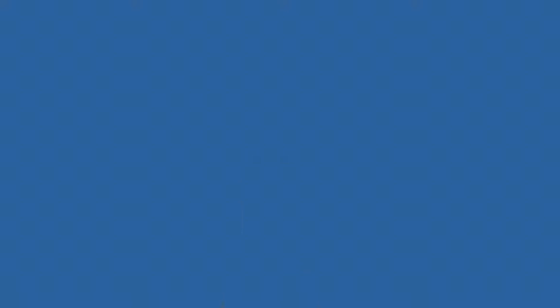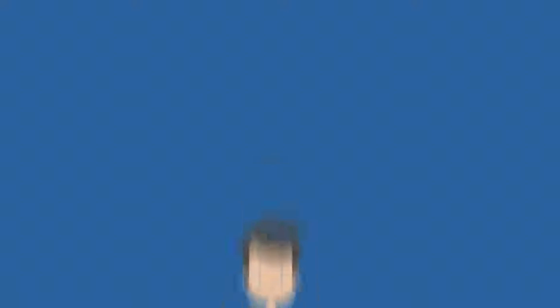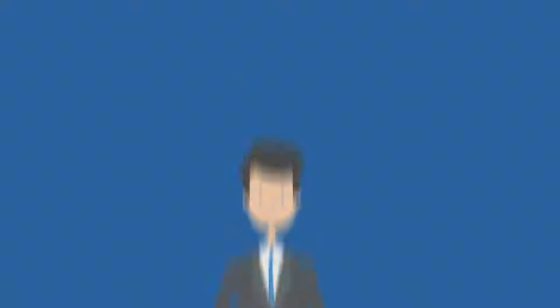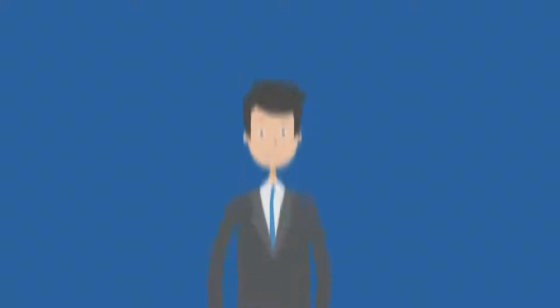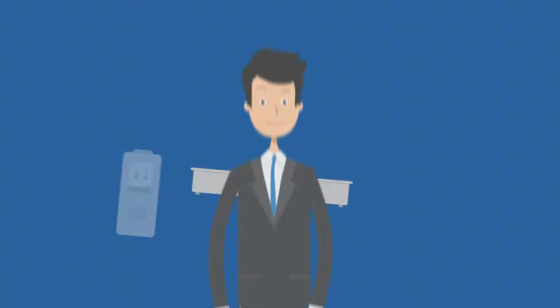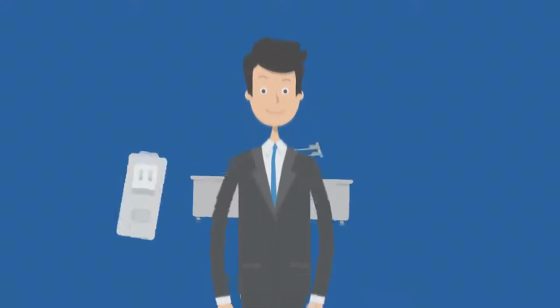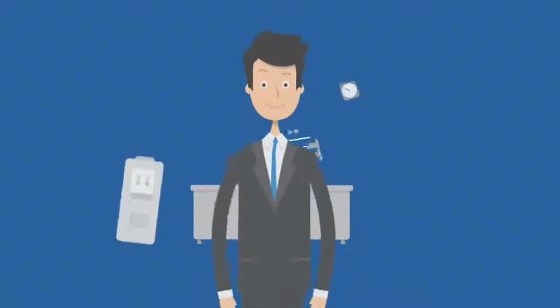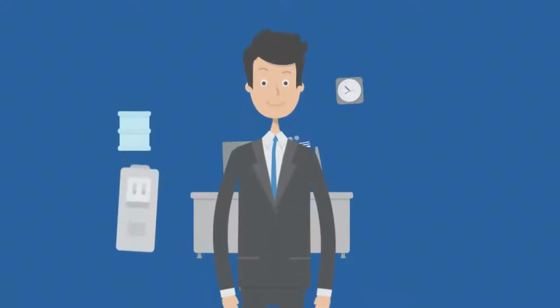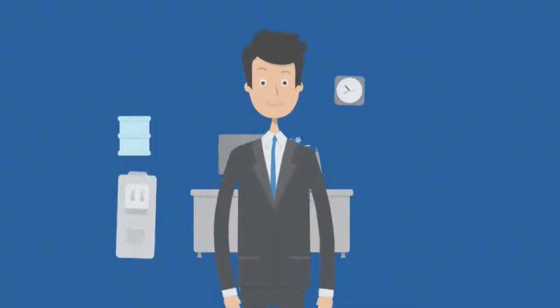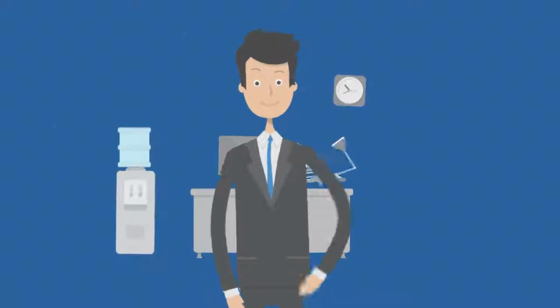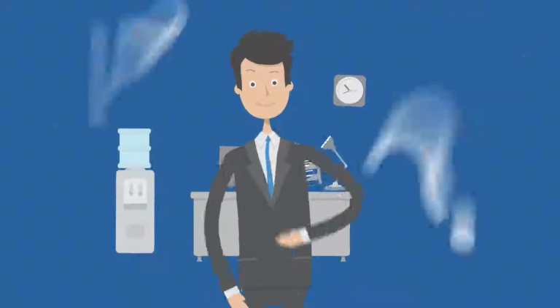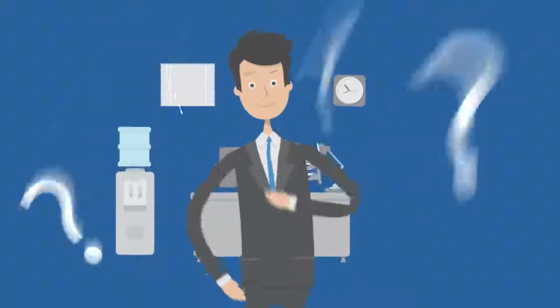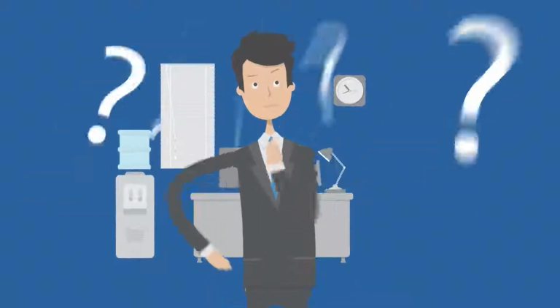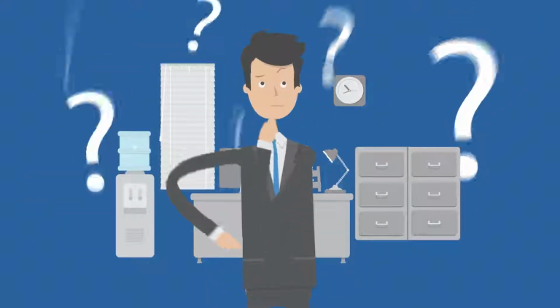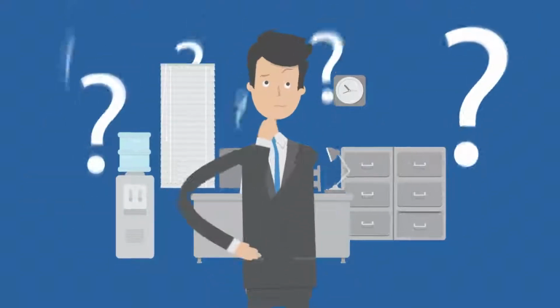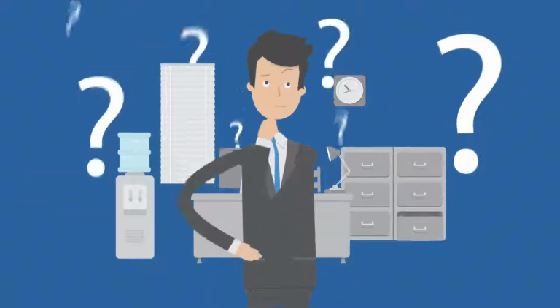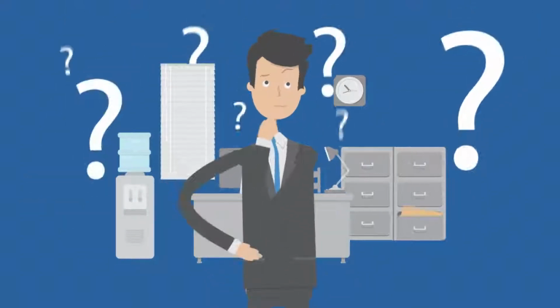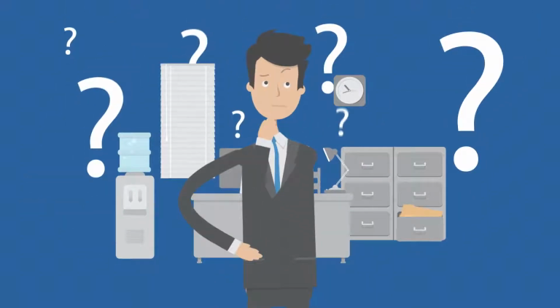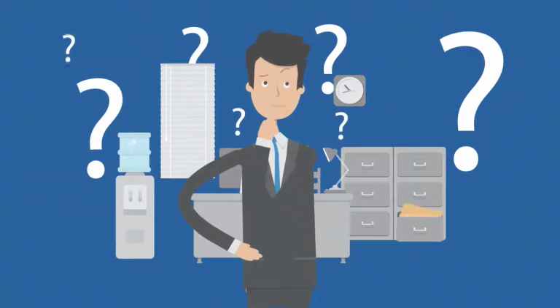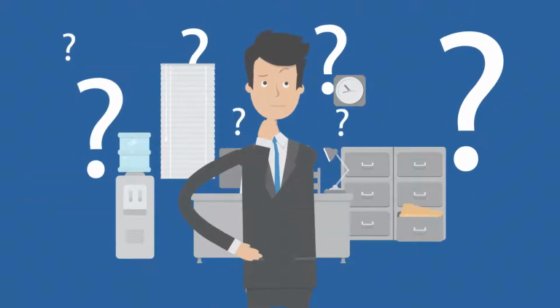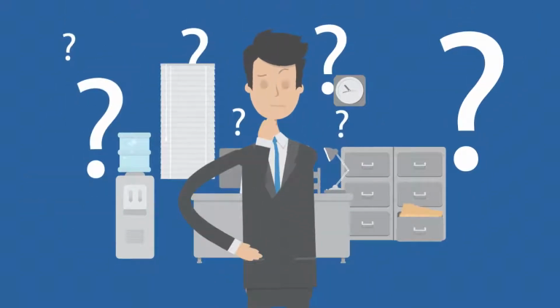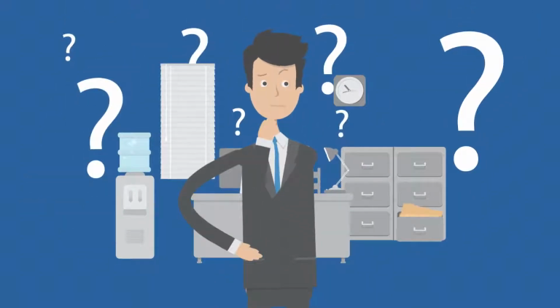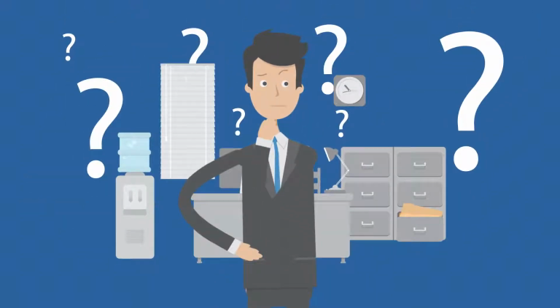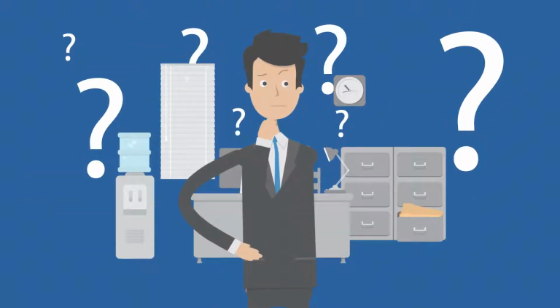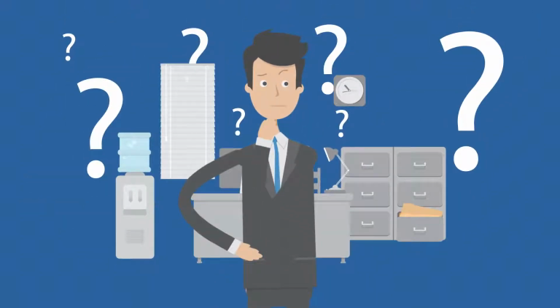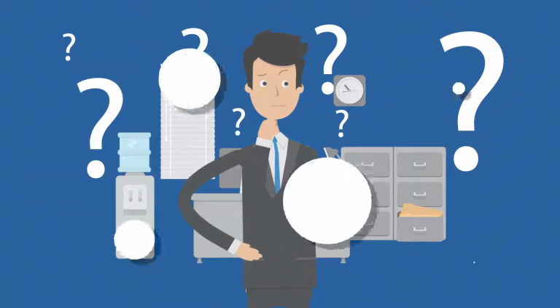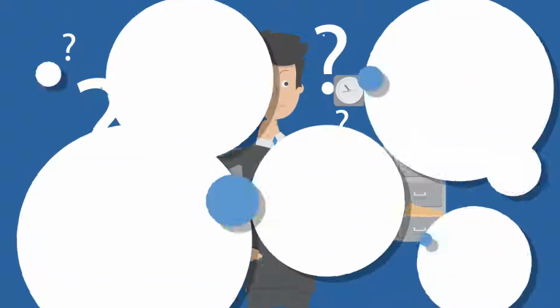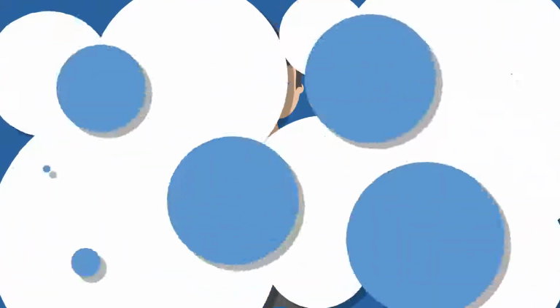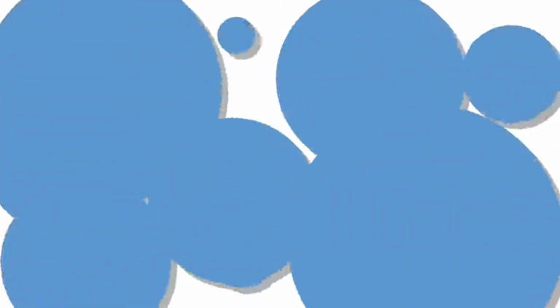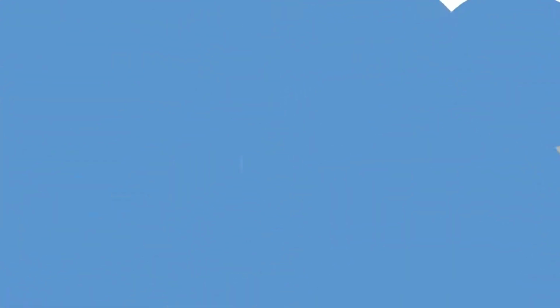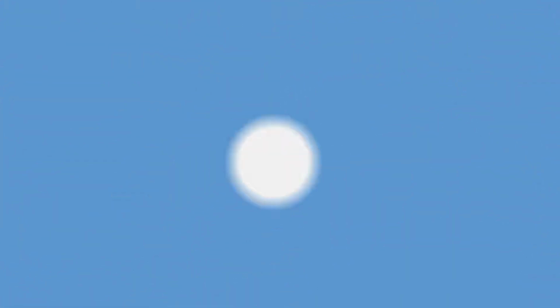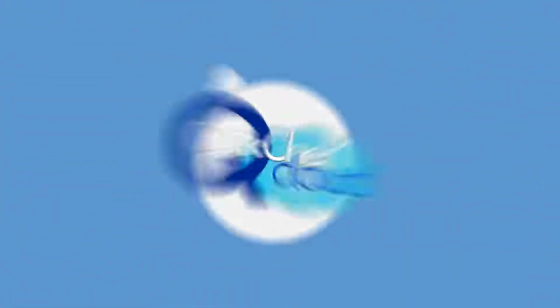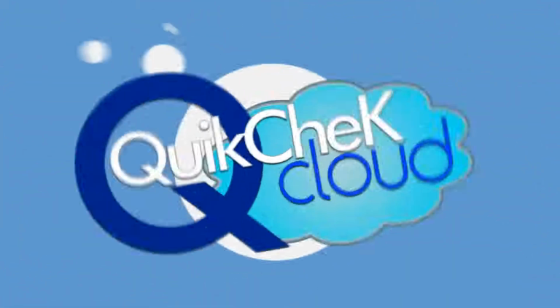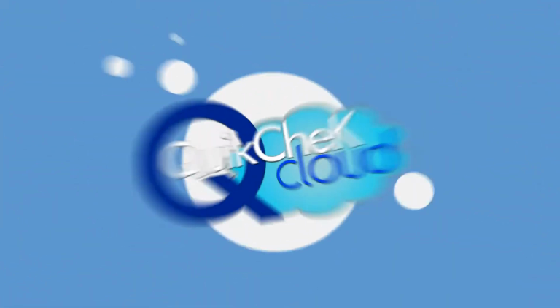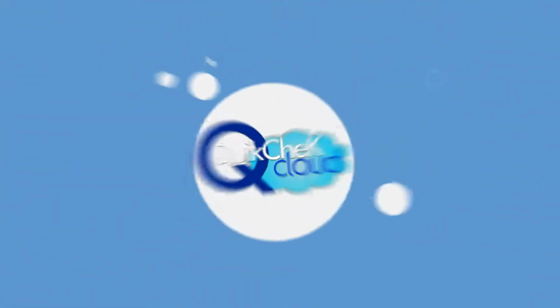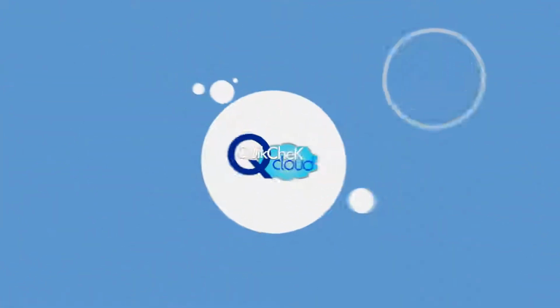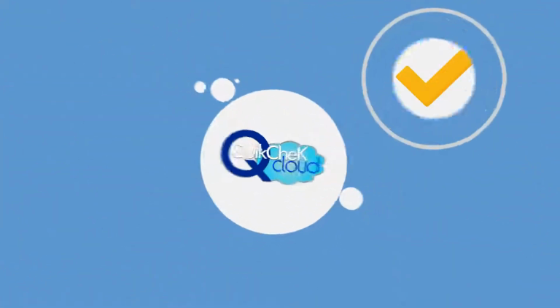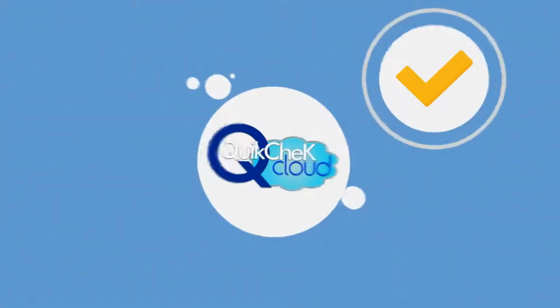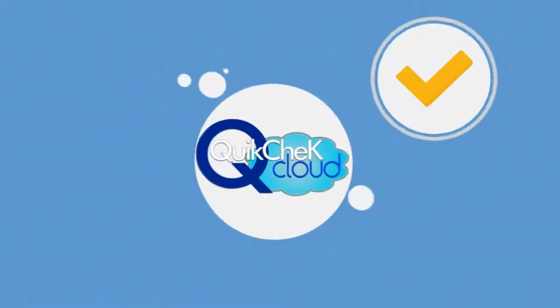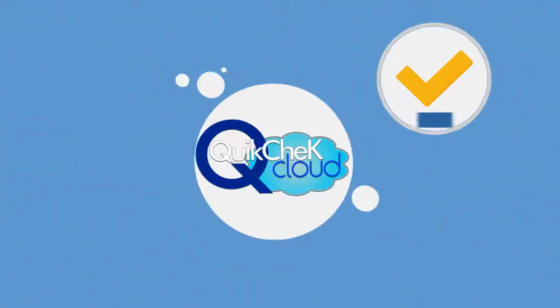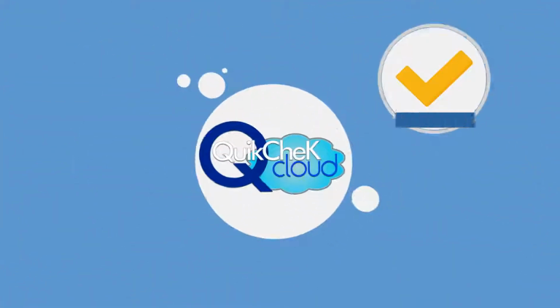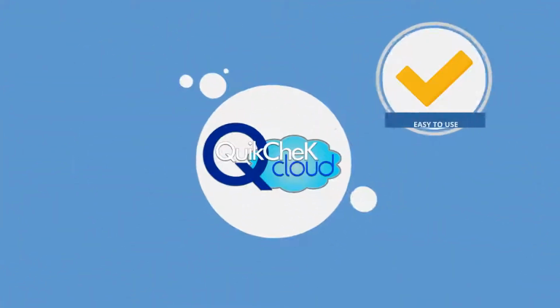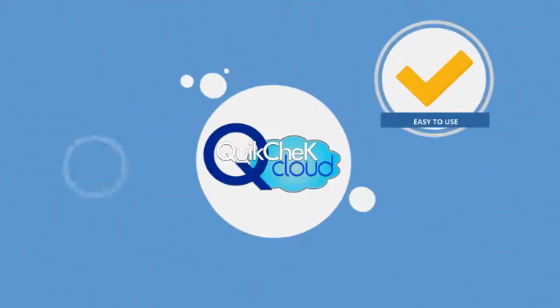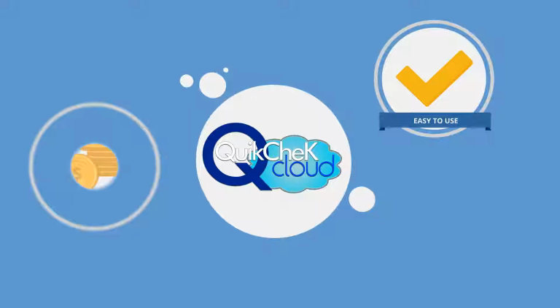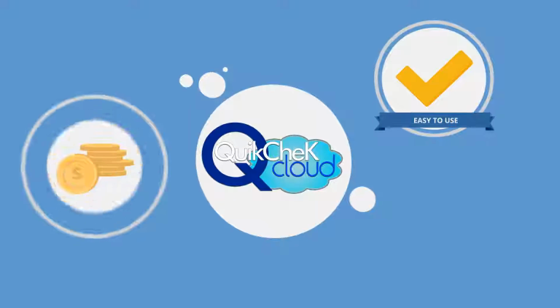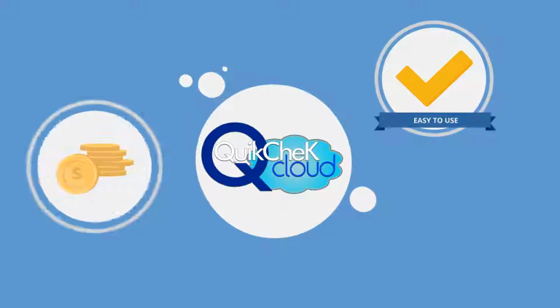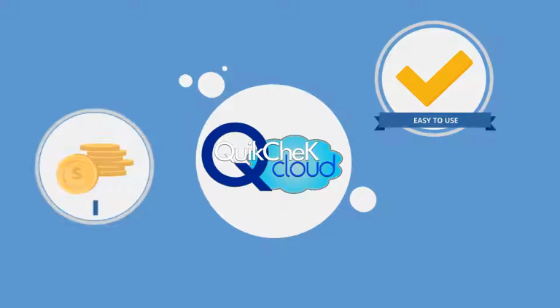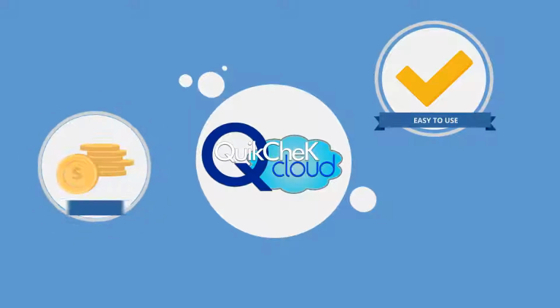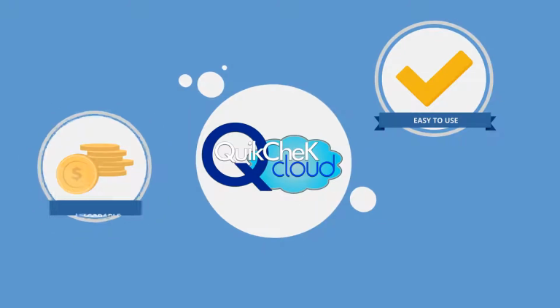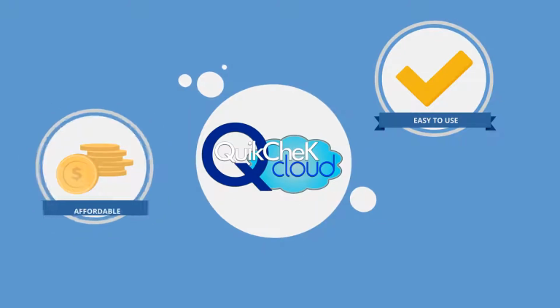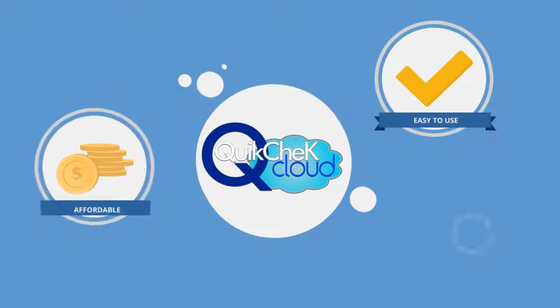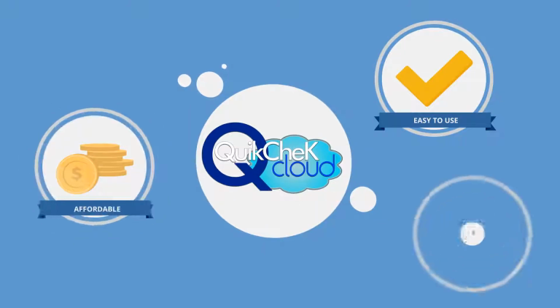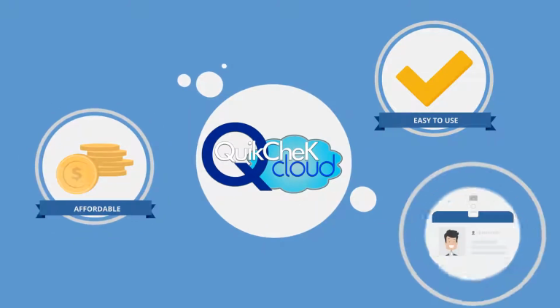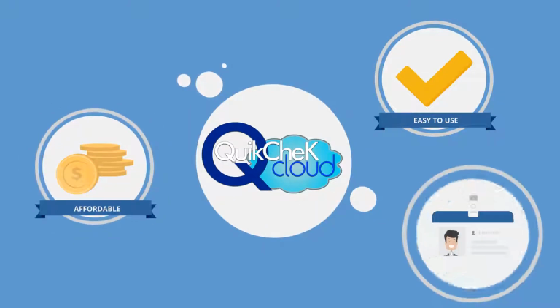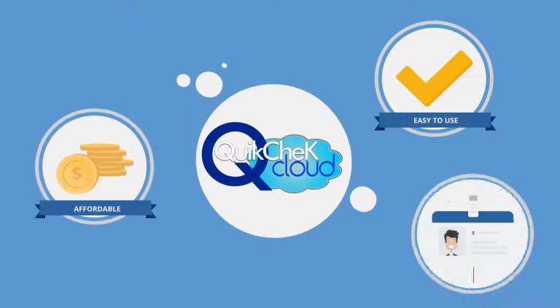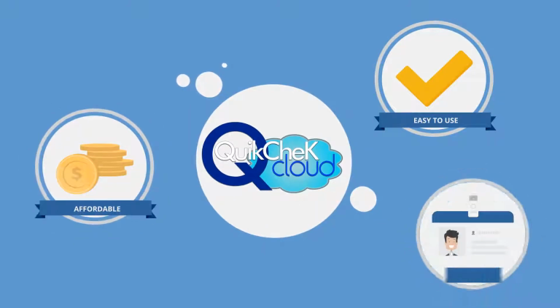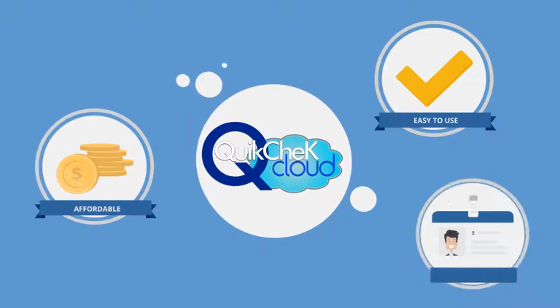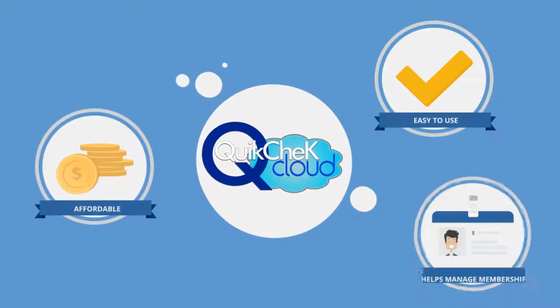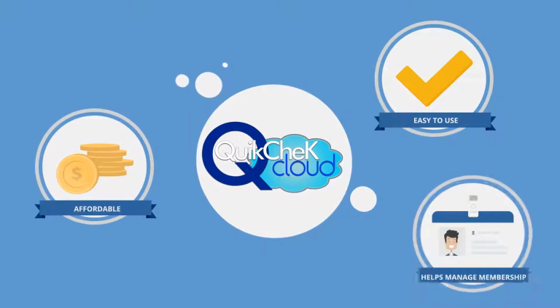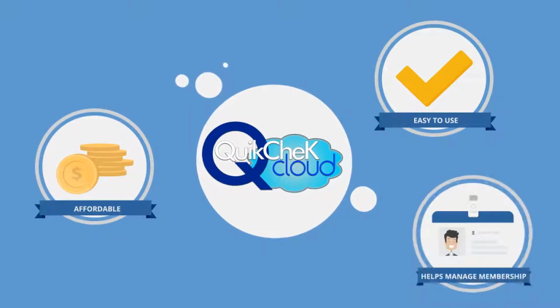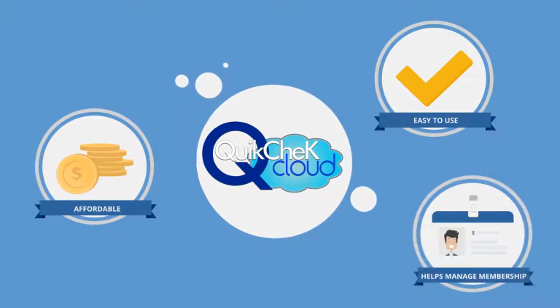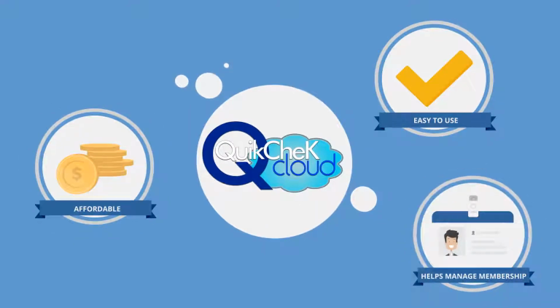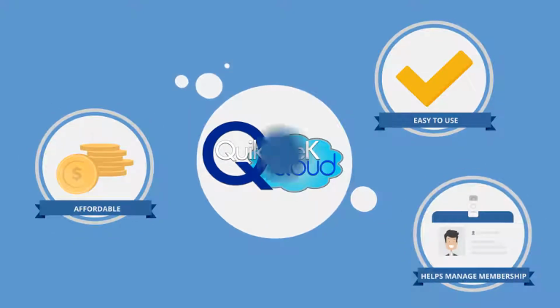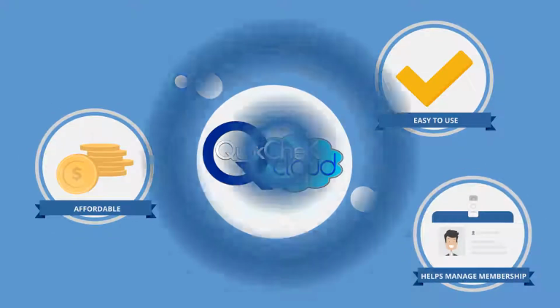Are you thinking about updating your management software? QuickCheck Cloud is easy to use, affordable, and helps you manage your membership-based business.